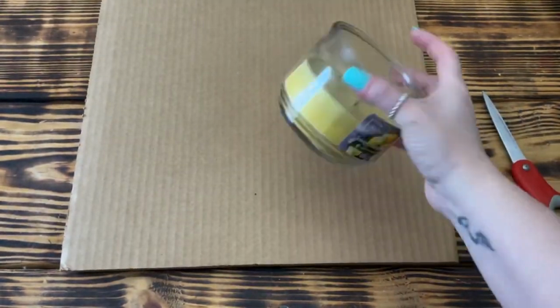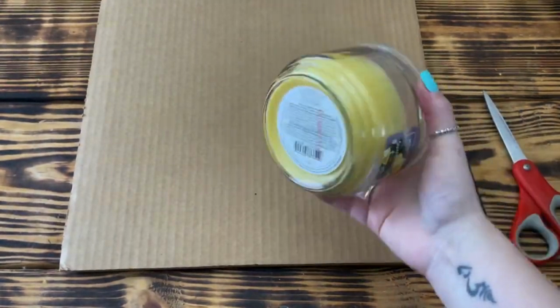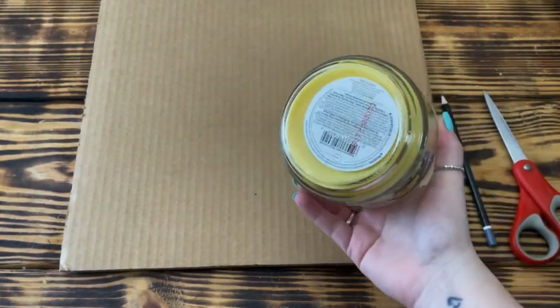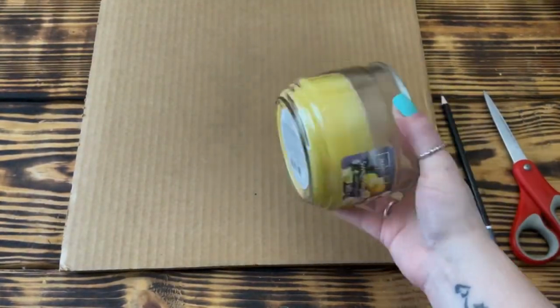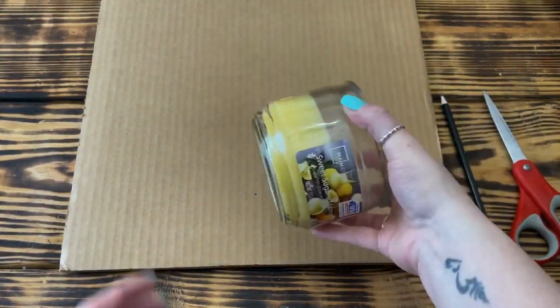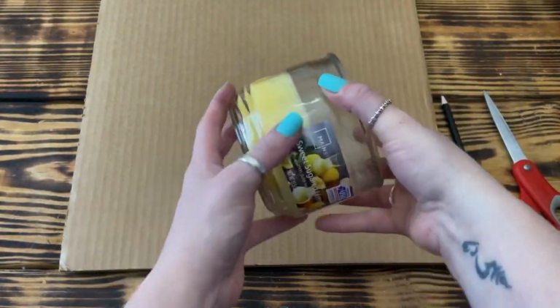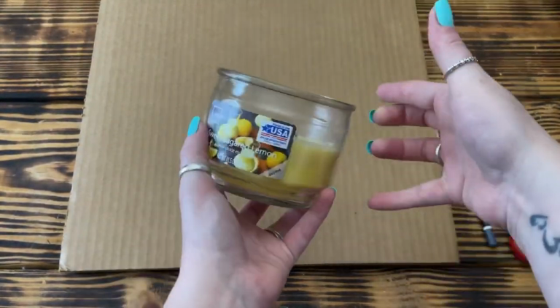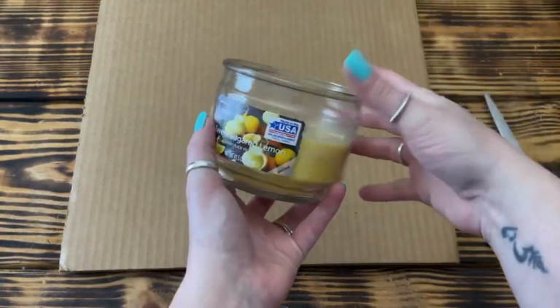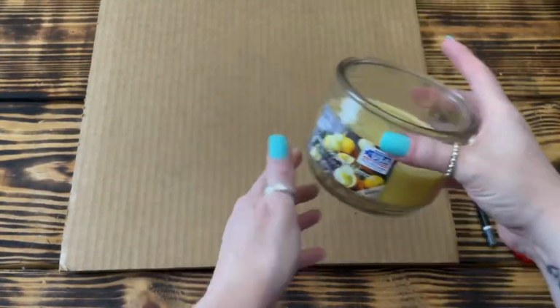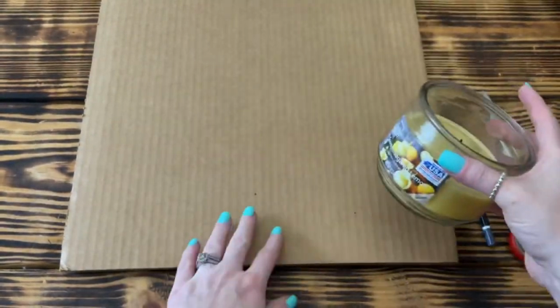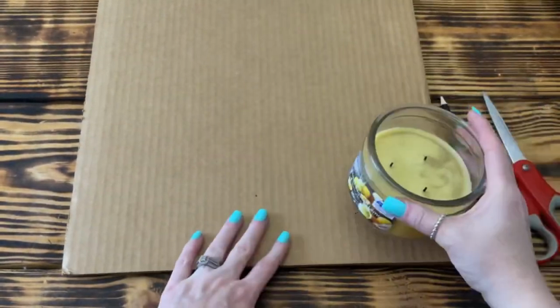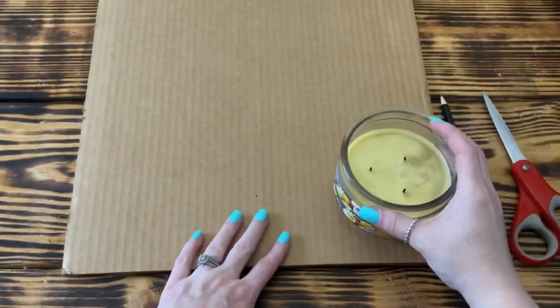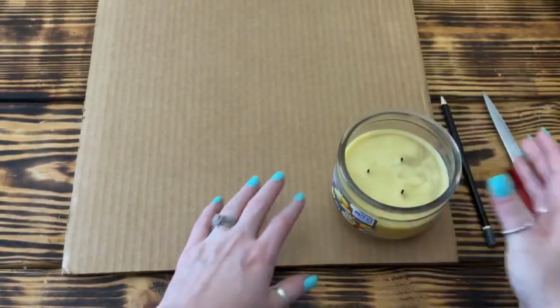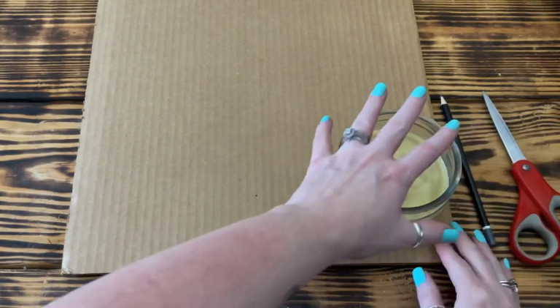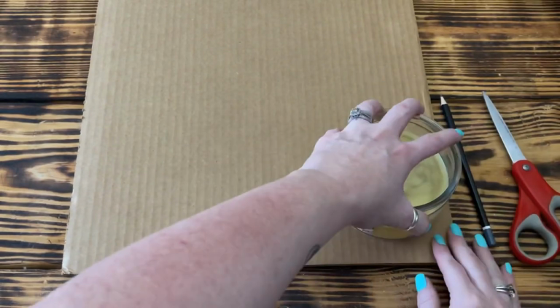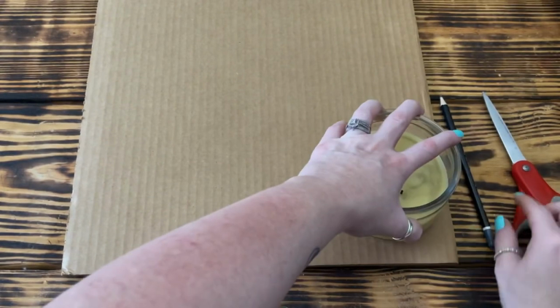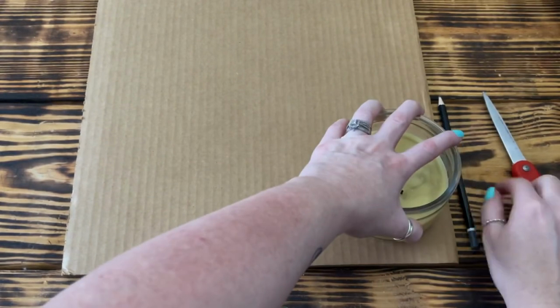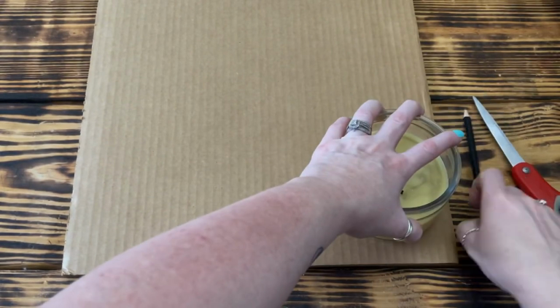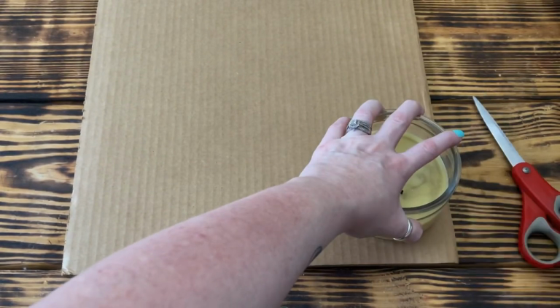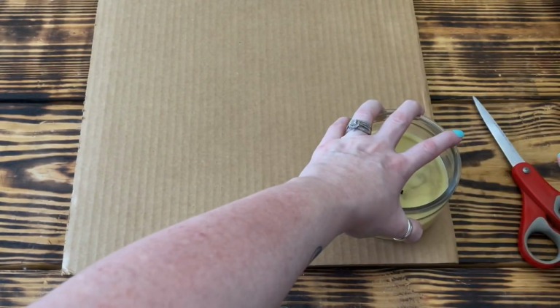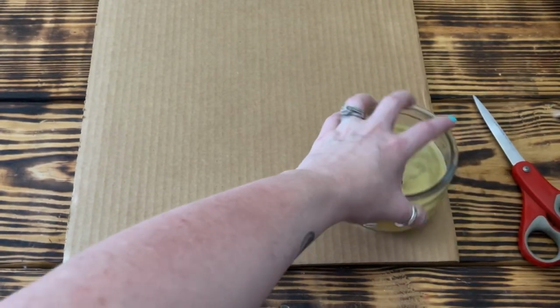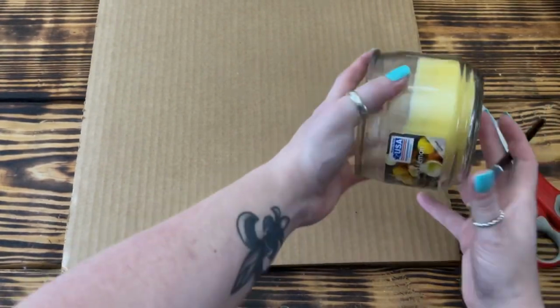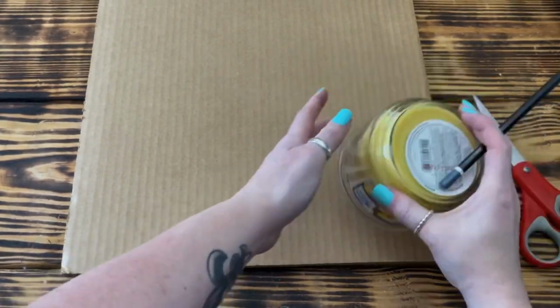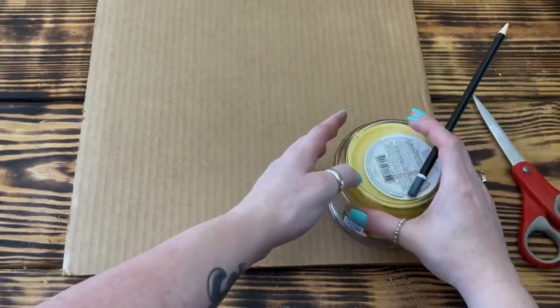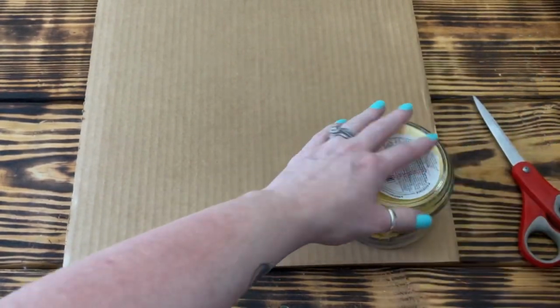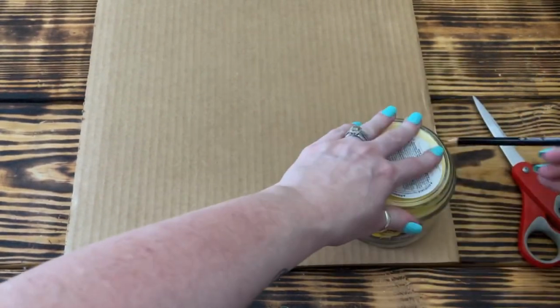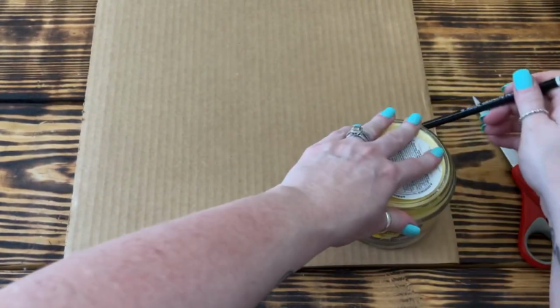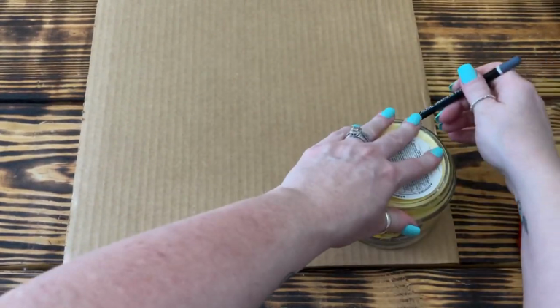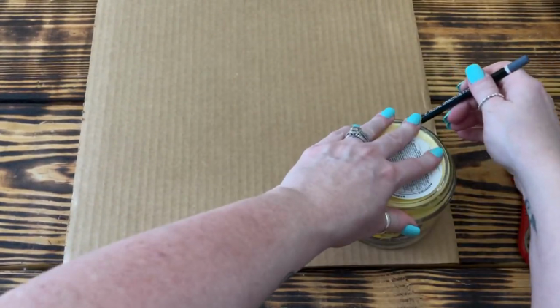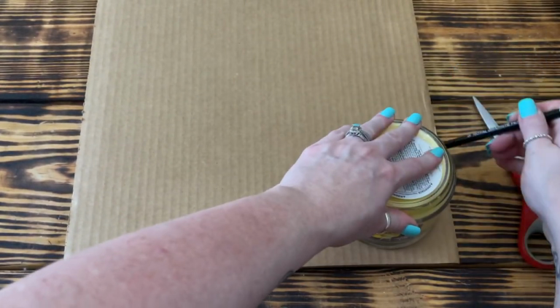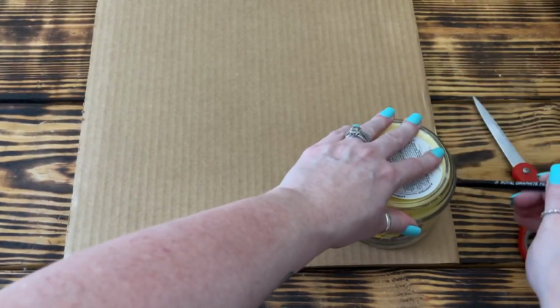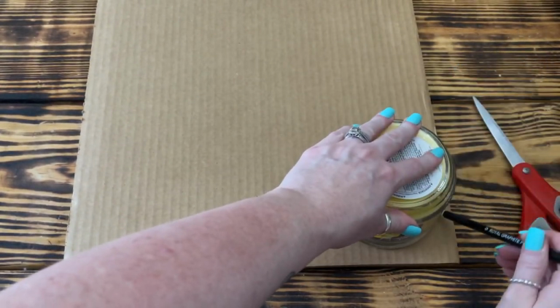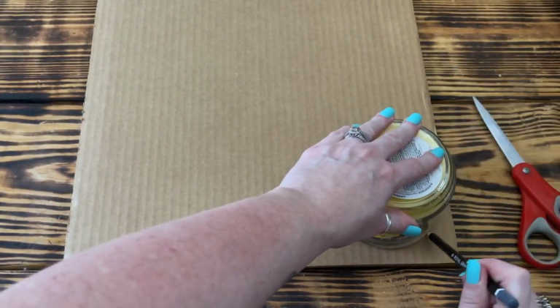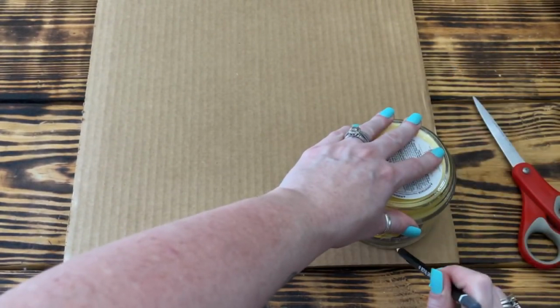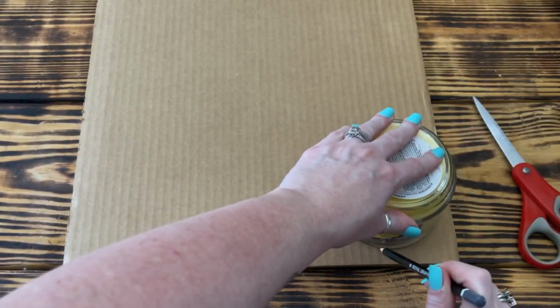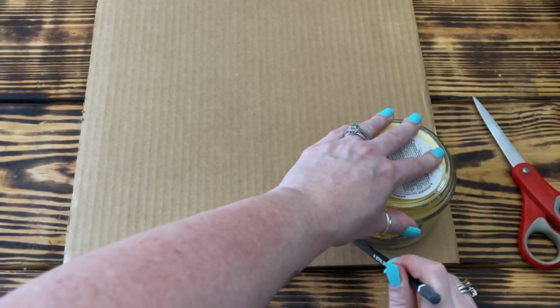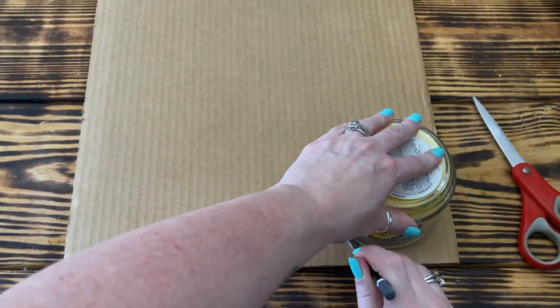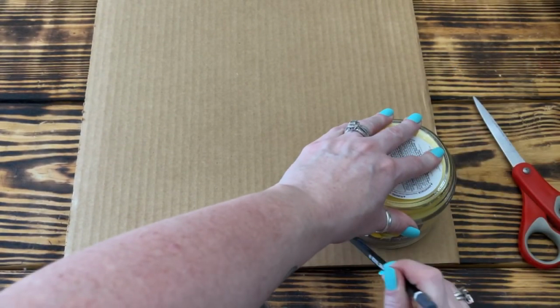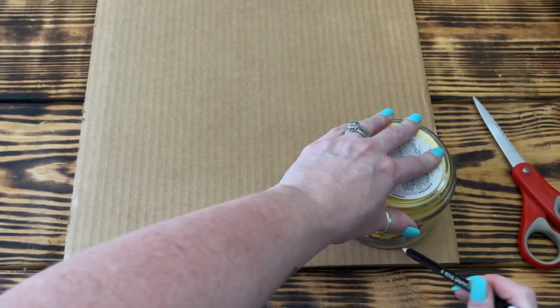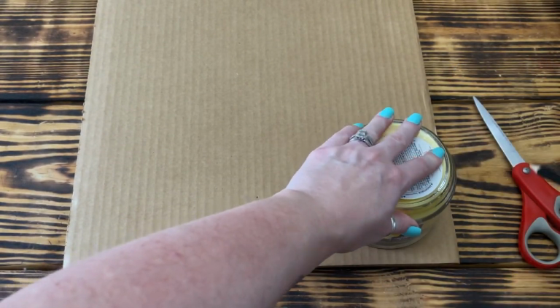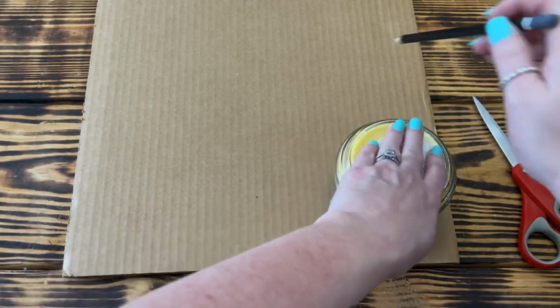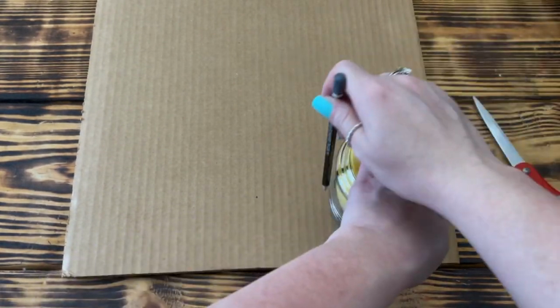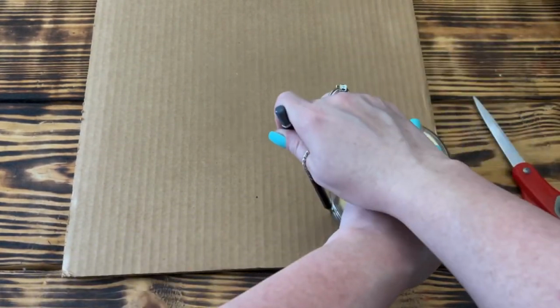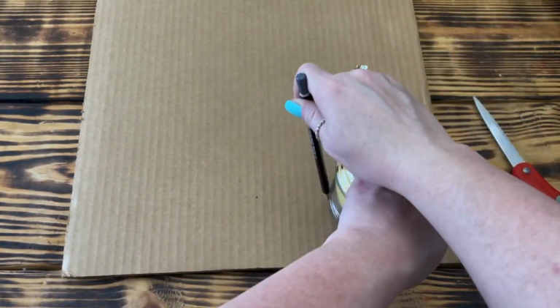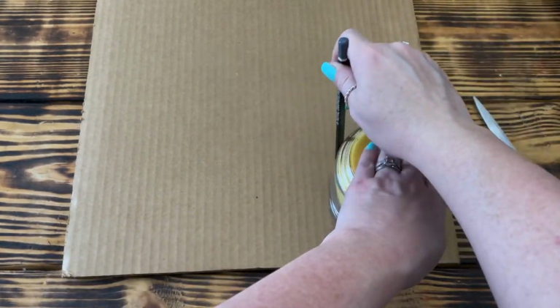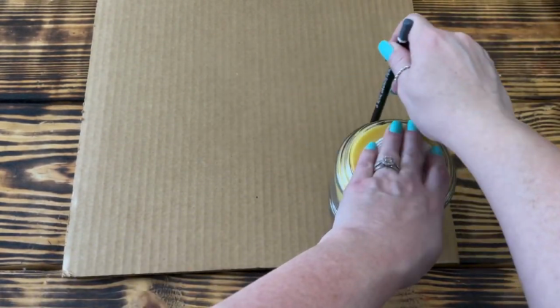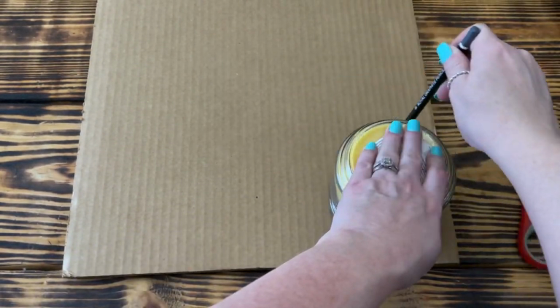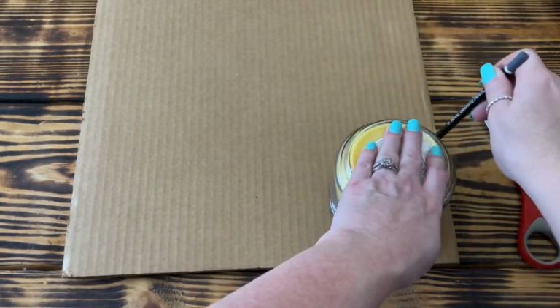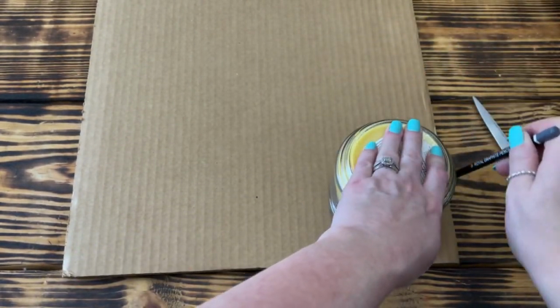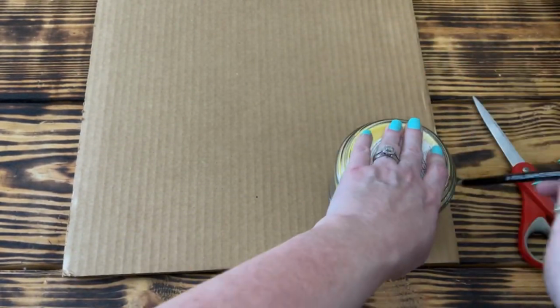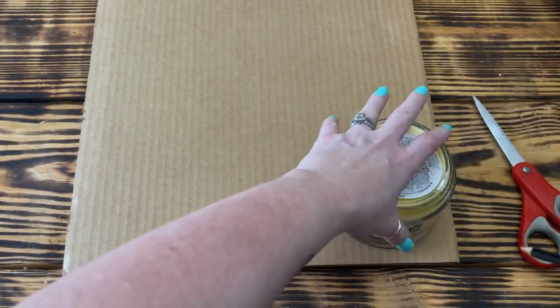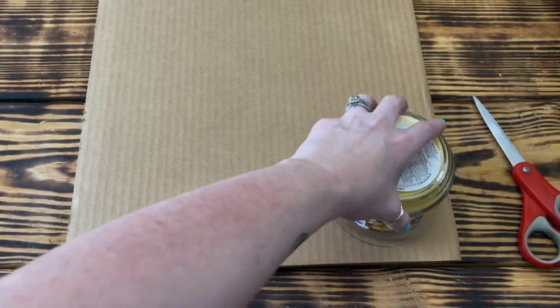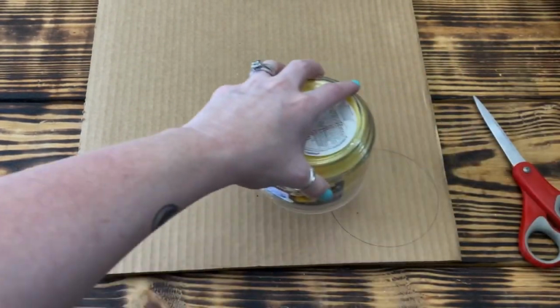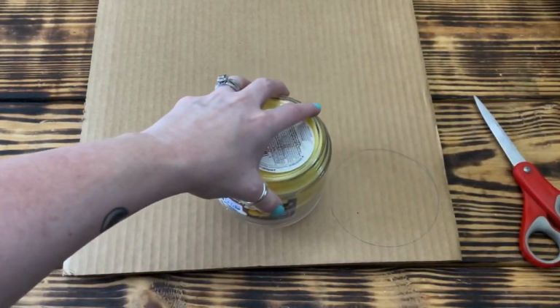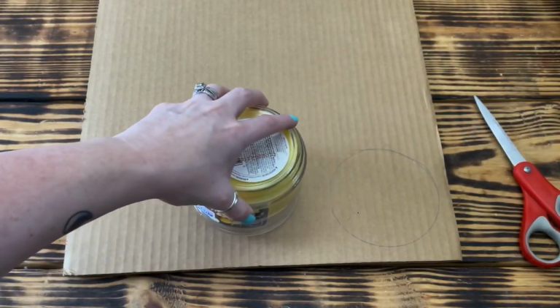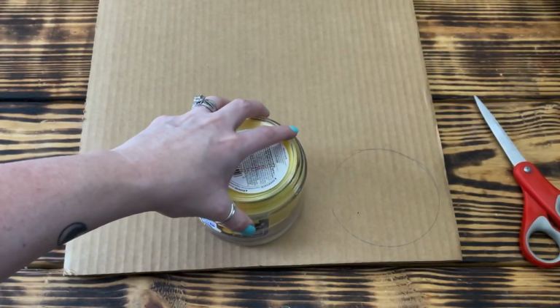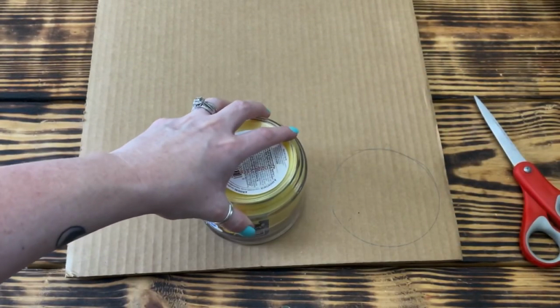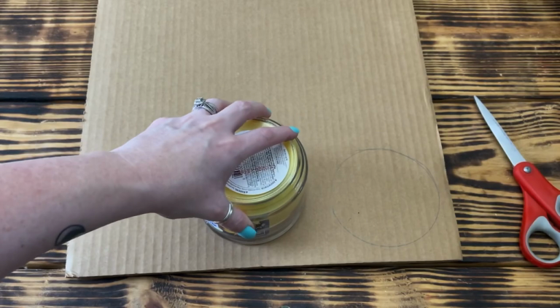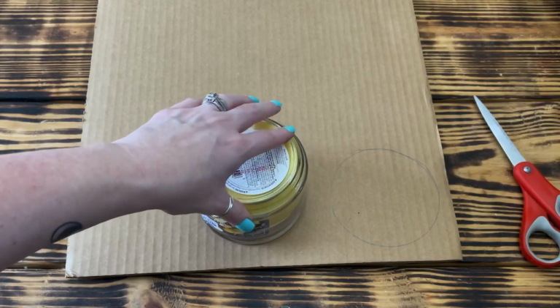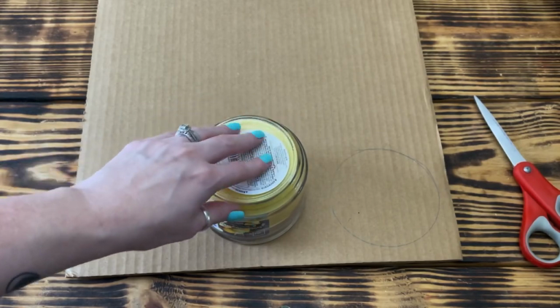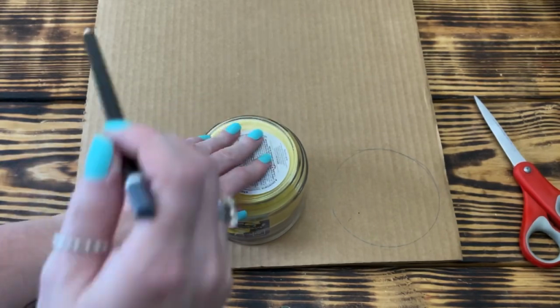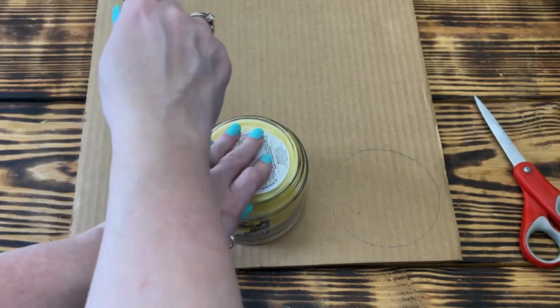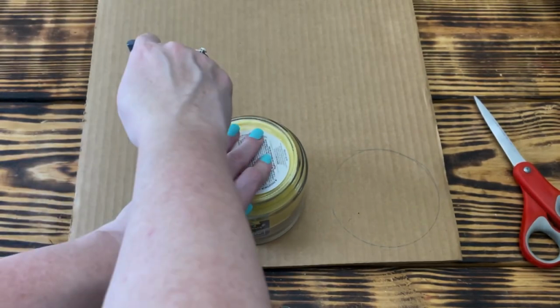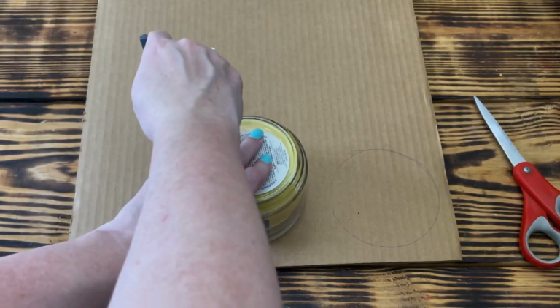Once I had the pom-pom securely tied, I took some scissors and cut both sides open, making sure I cut through all the loops so that the pom-pom would be fully open. To make the template to shape the pom-poms, I traced the open end of a glass candle from Walmart twice onto some cardboard and cut them out.